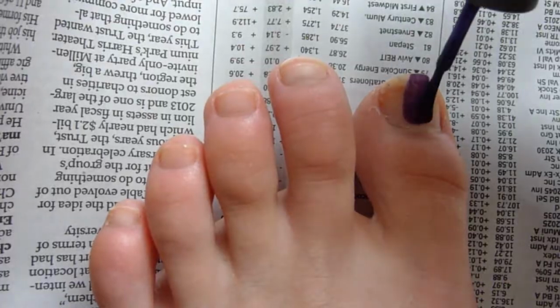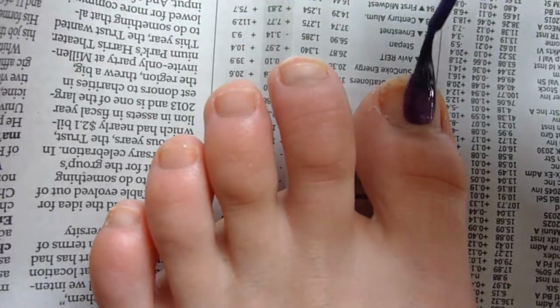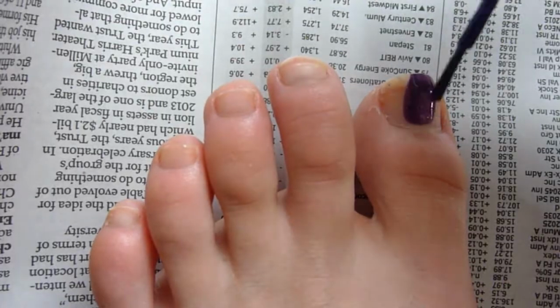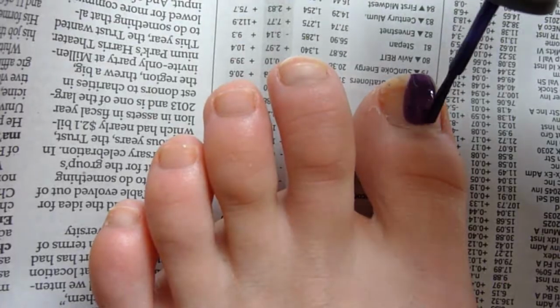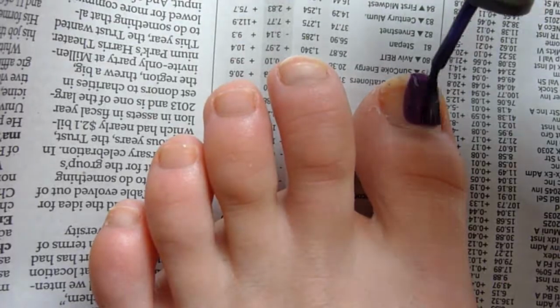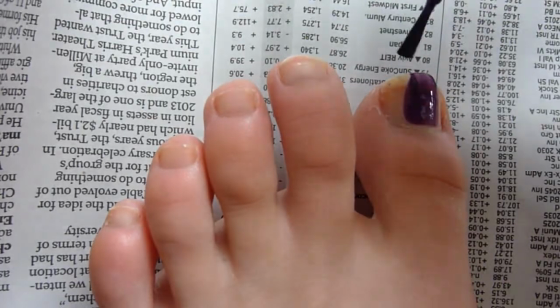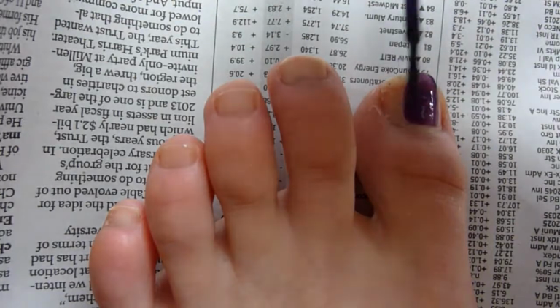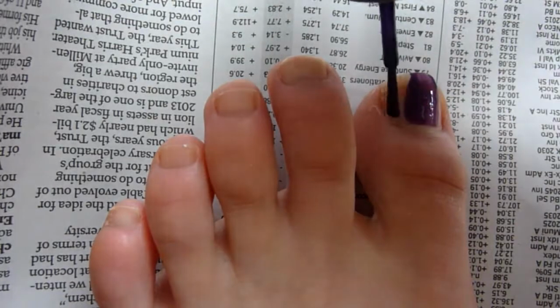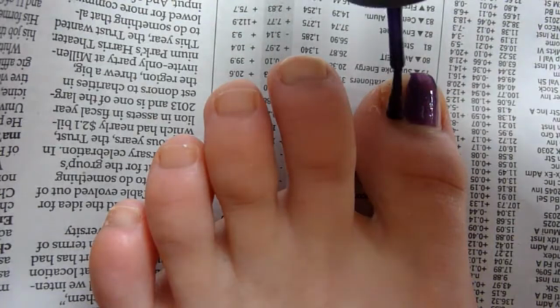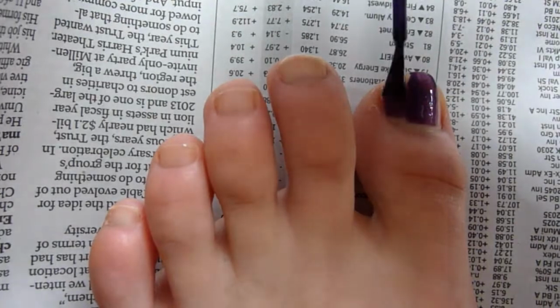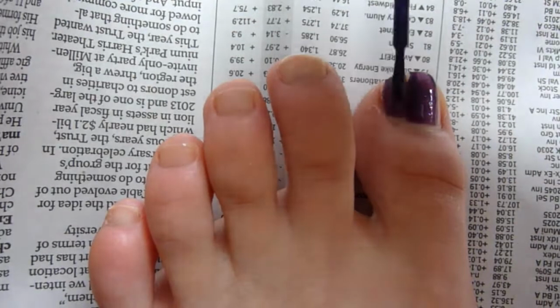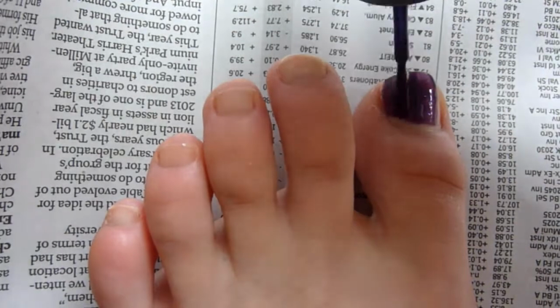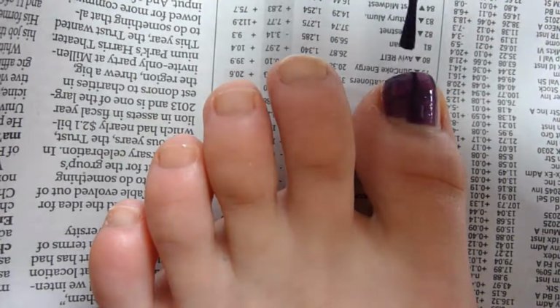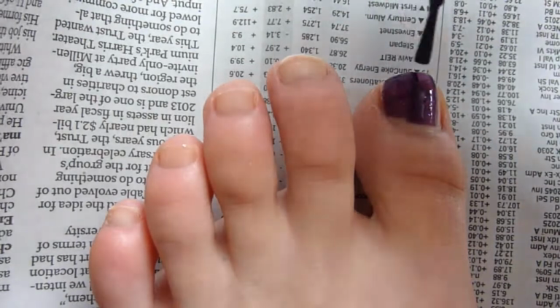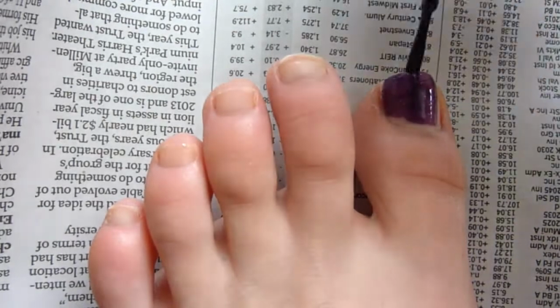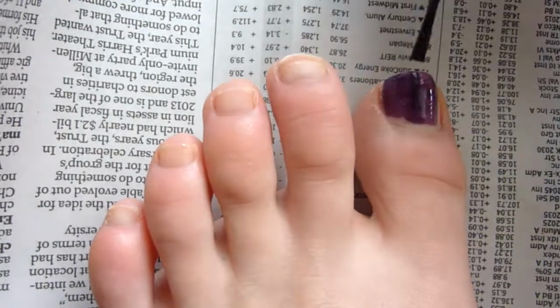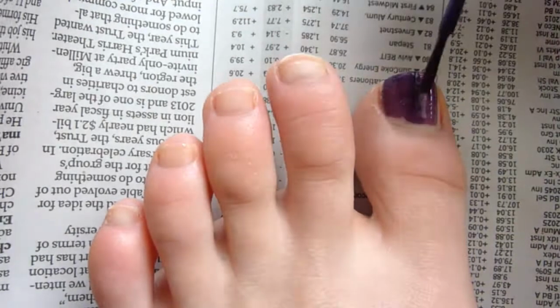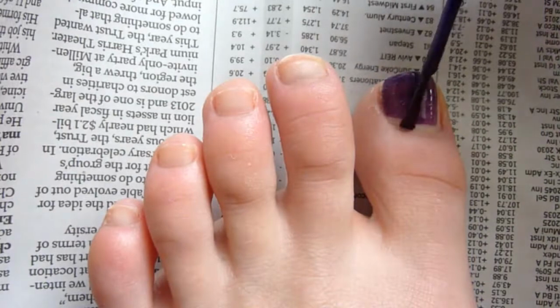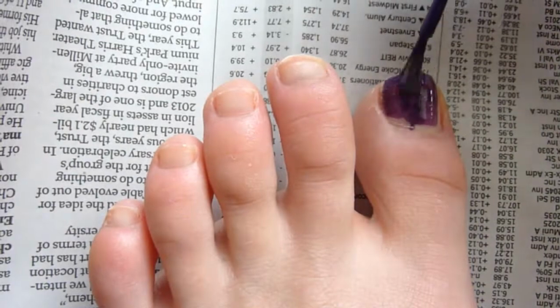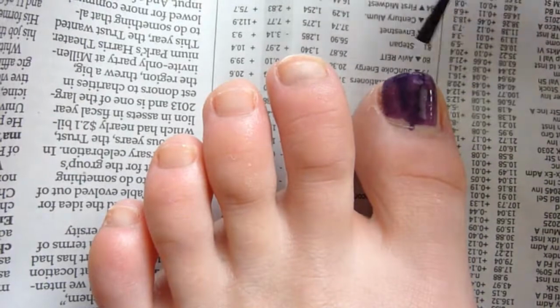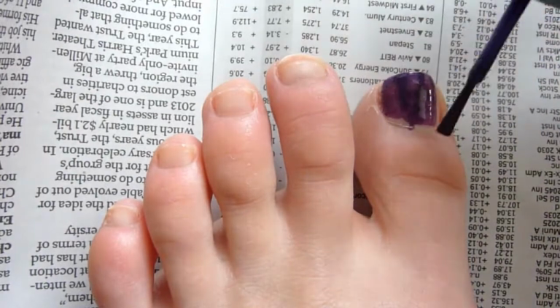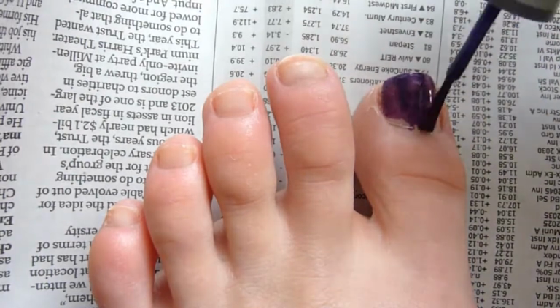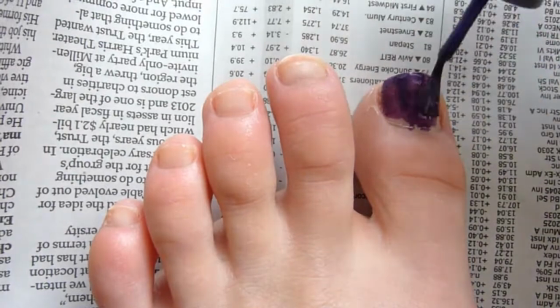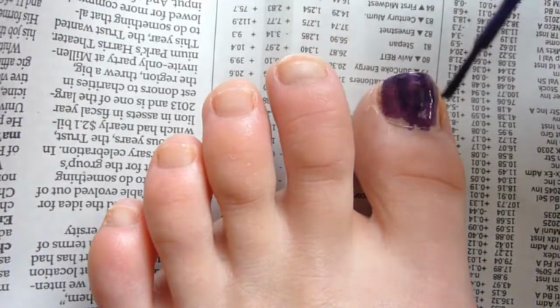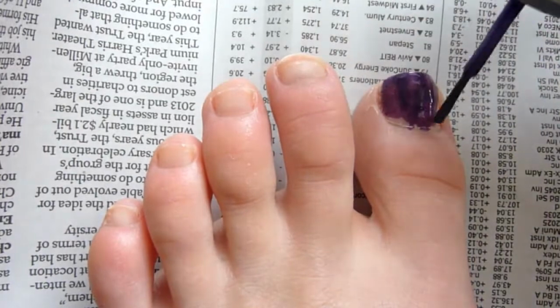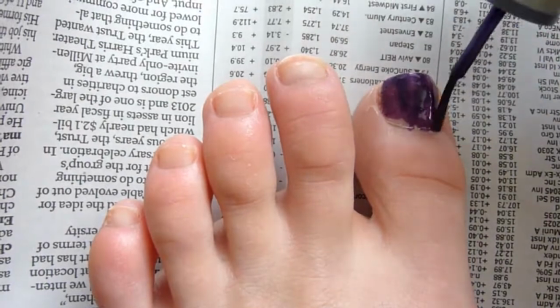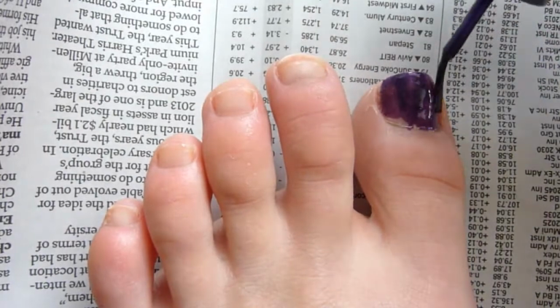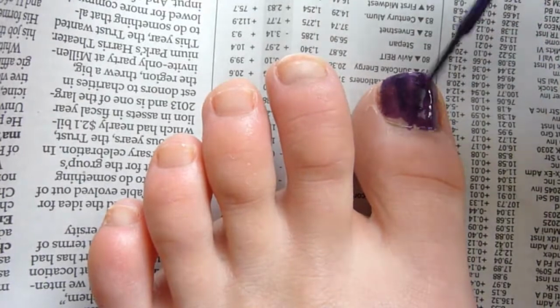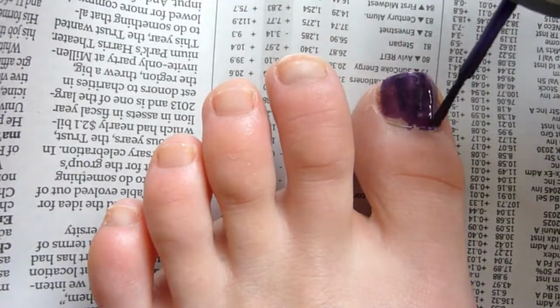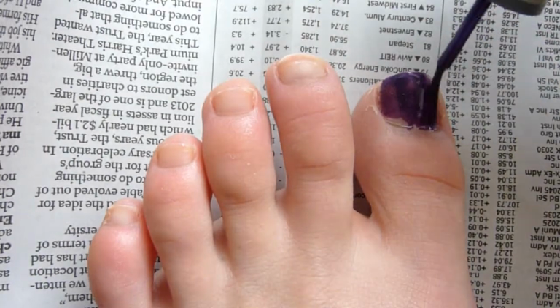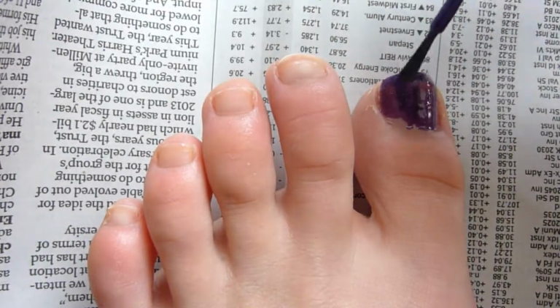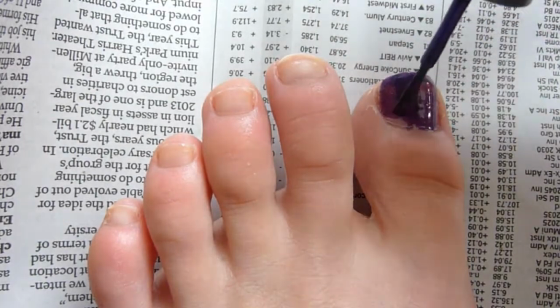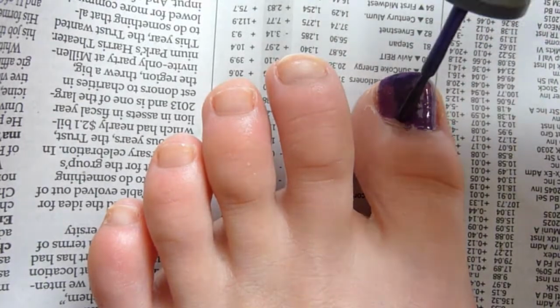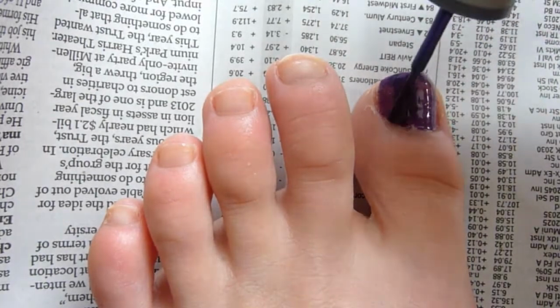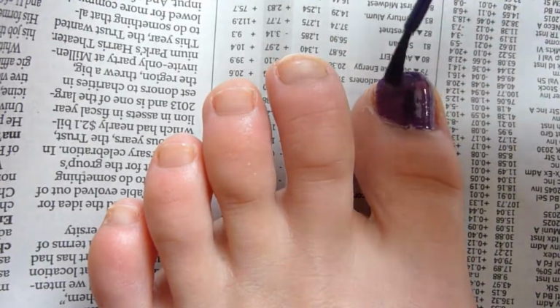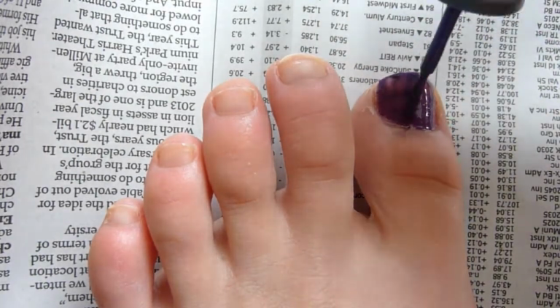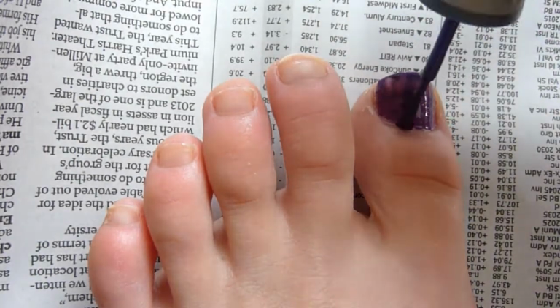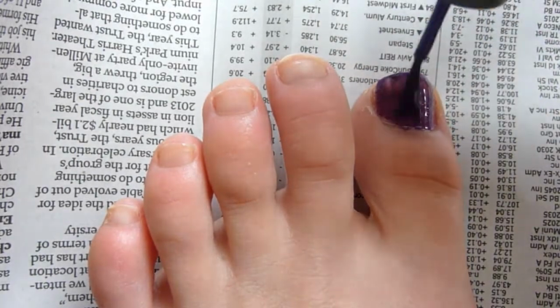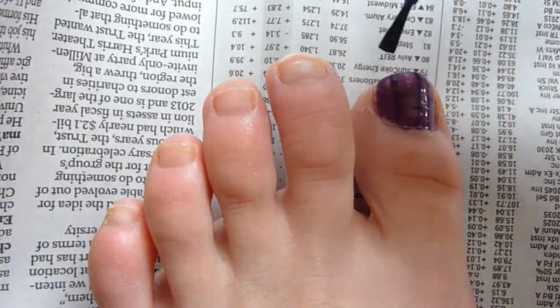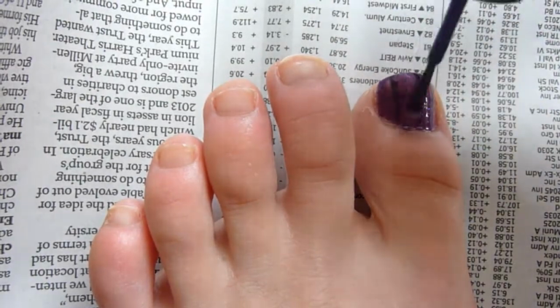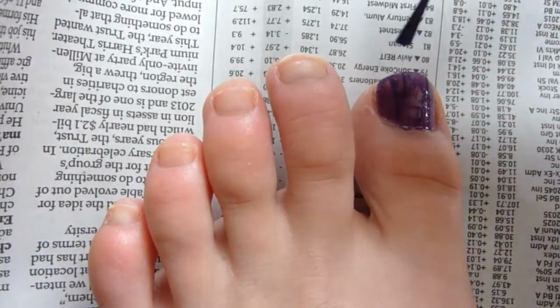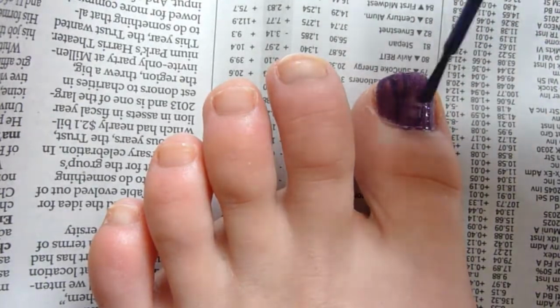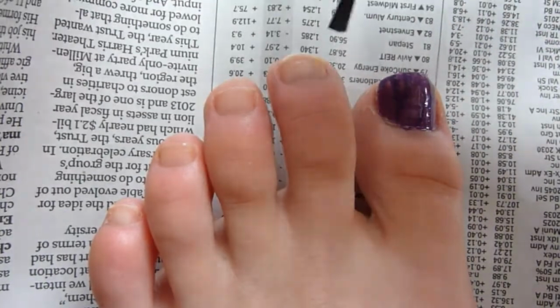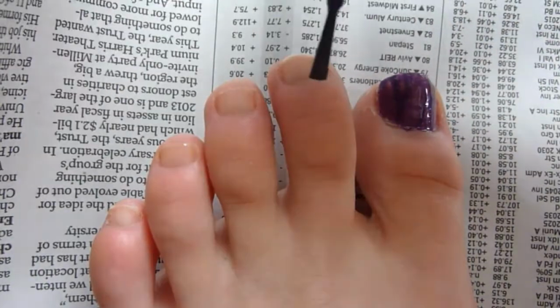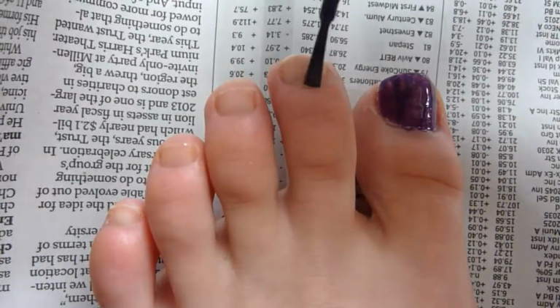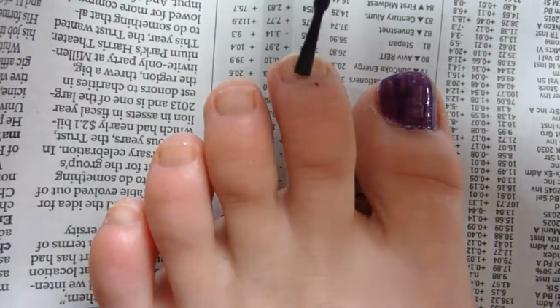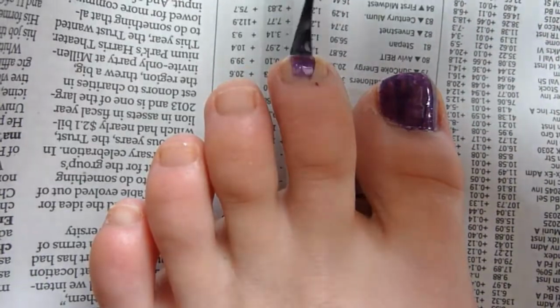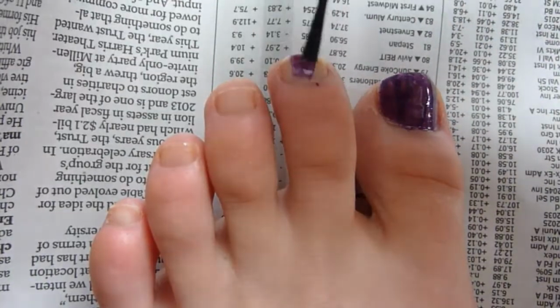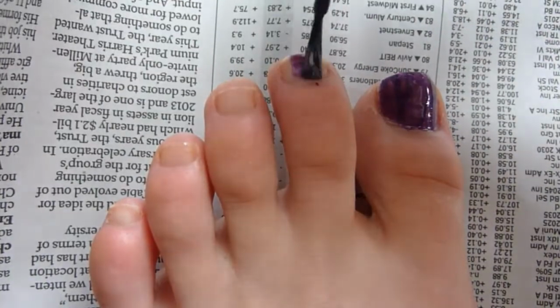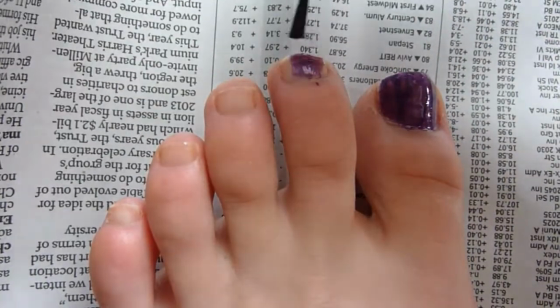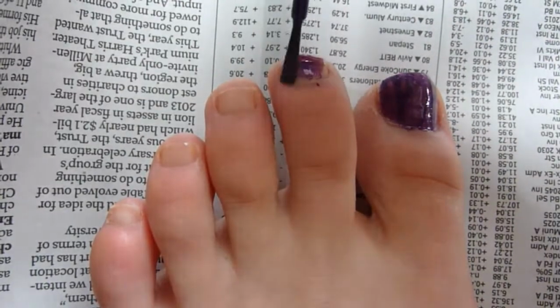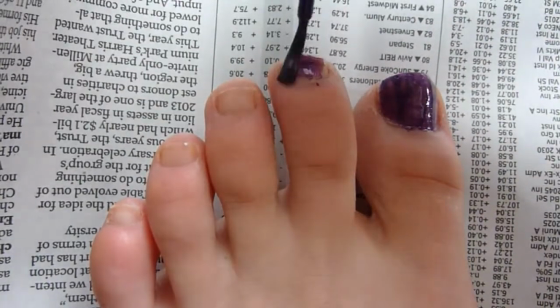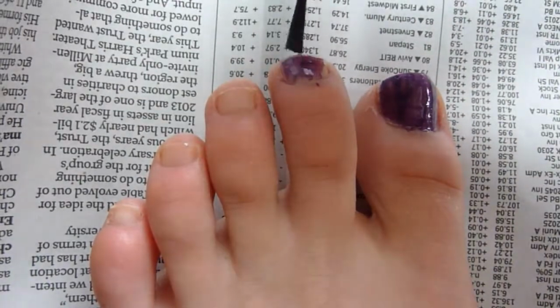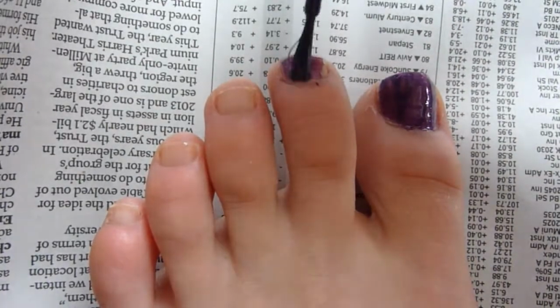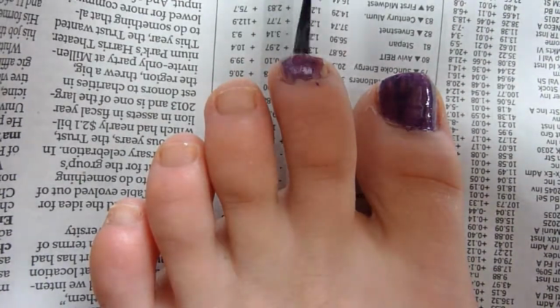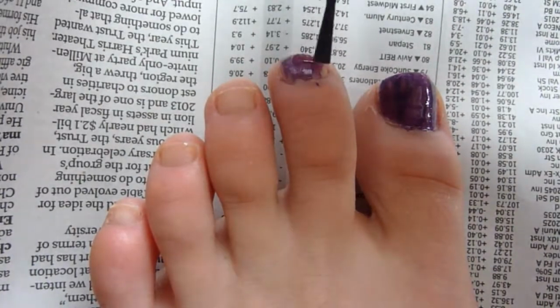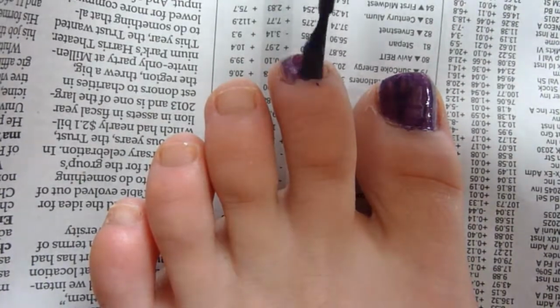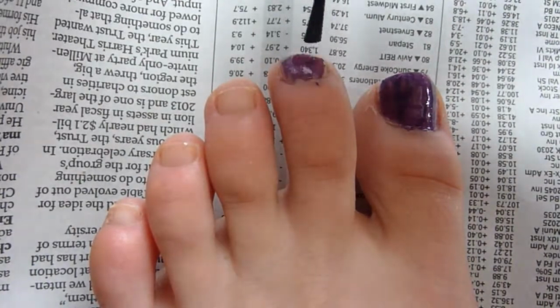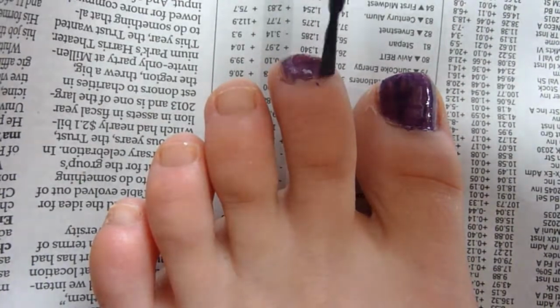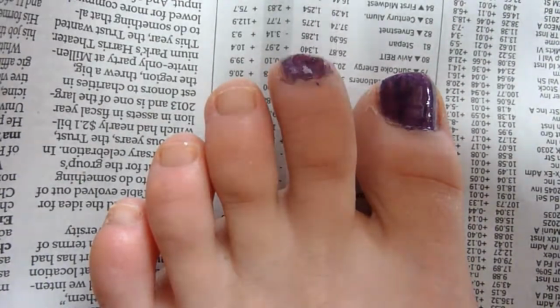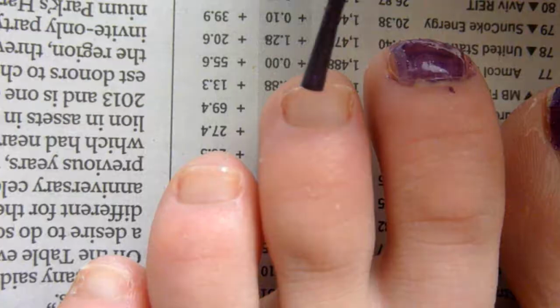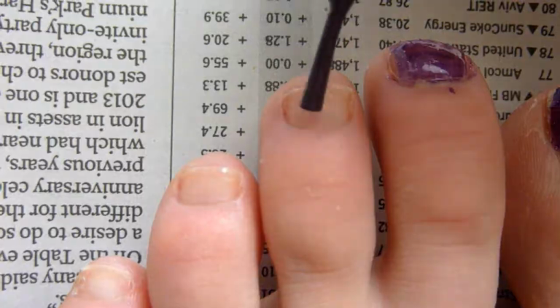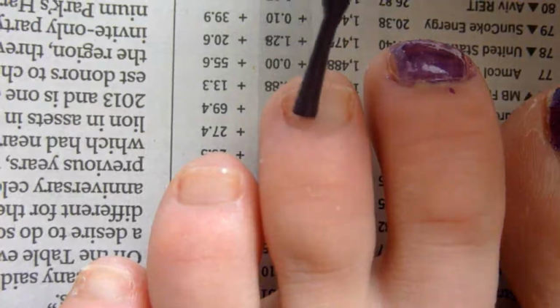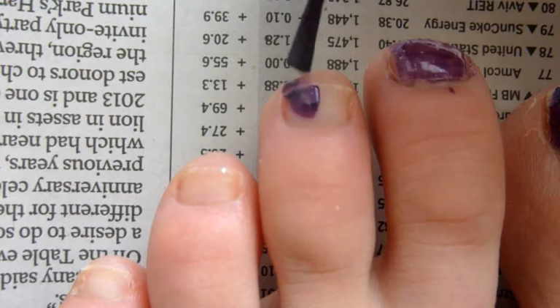Okay, so to start this purple pedi tutorial, the first step is — you guessed it — you have to paint all of your nails purple.